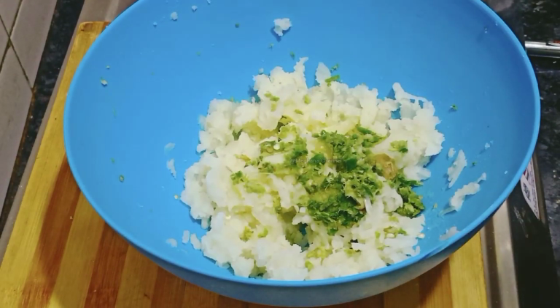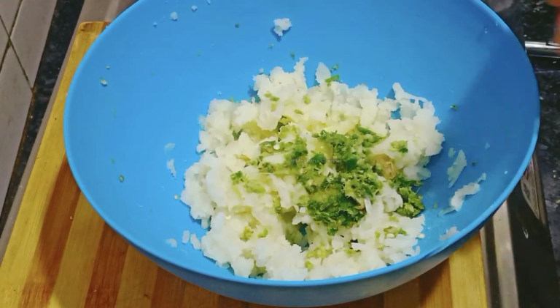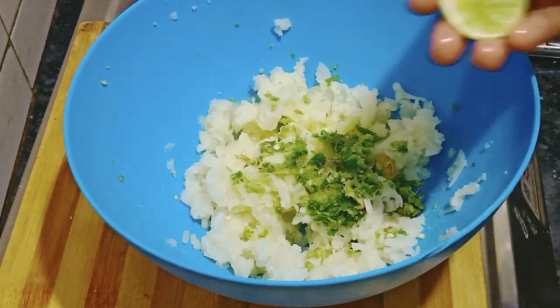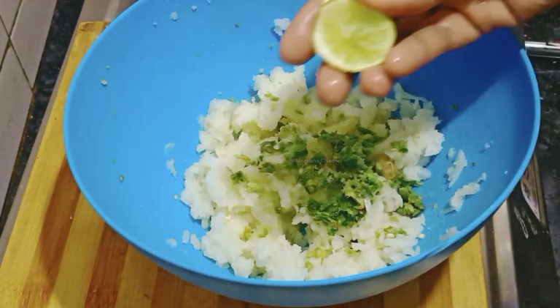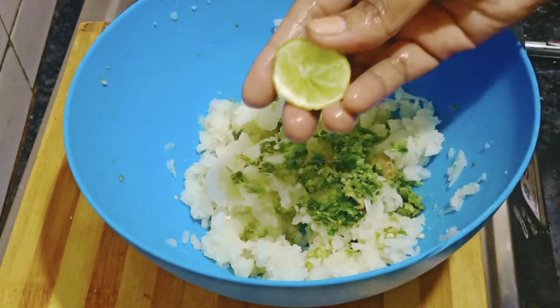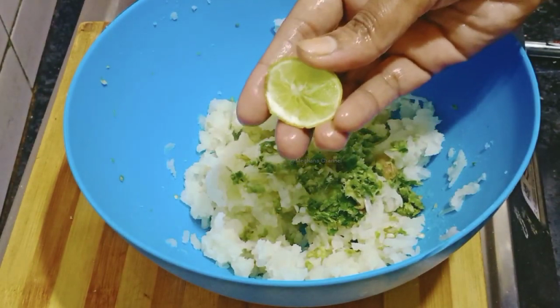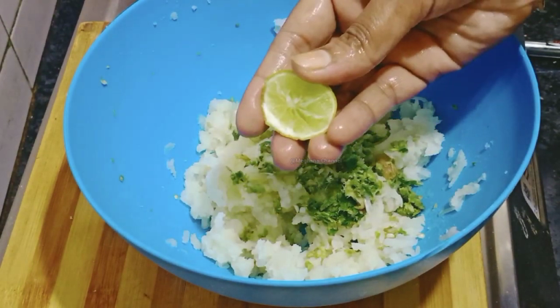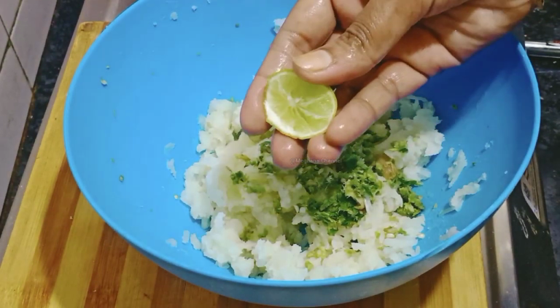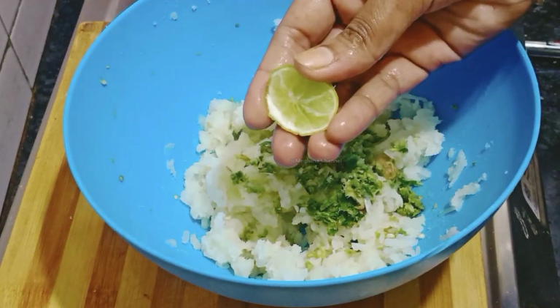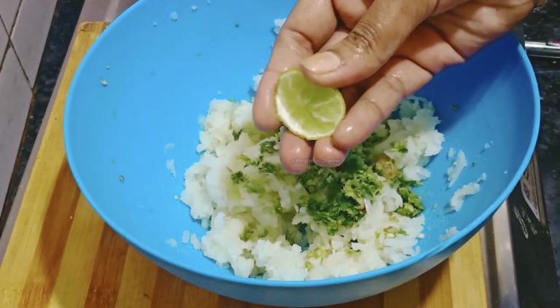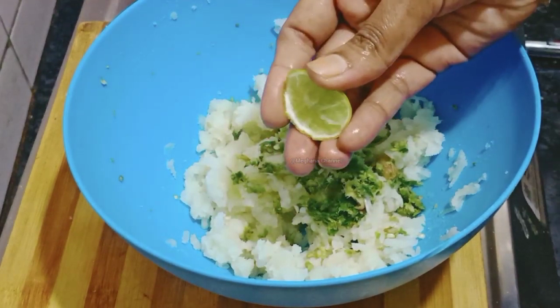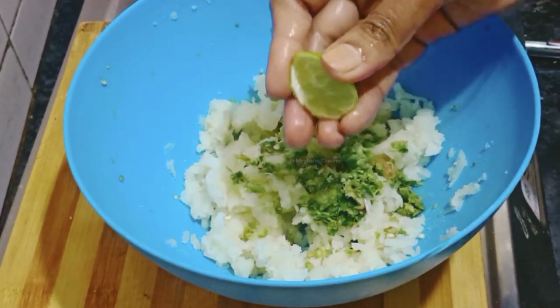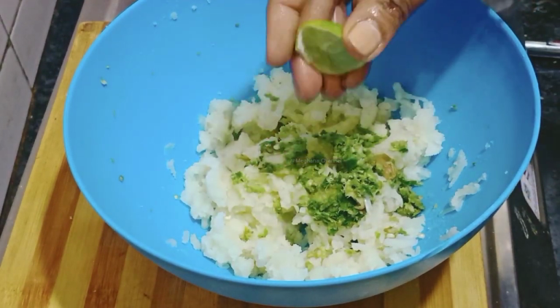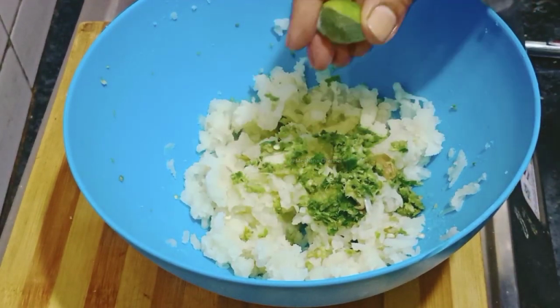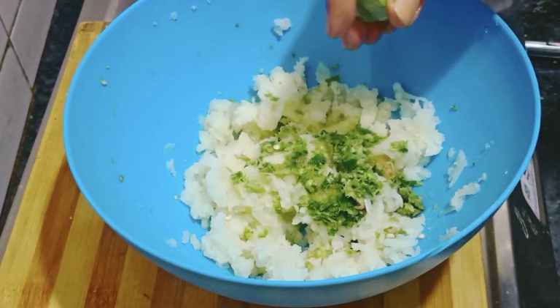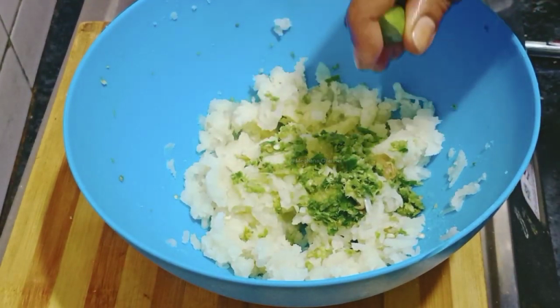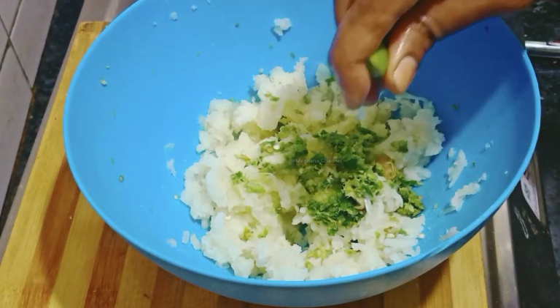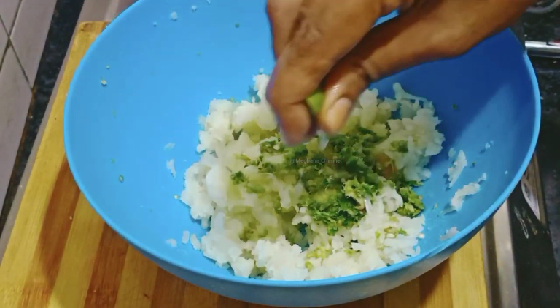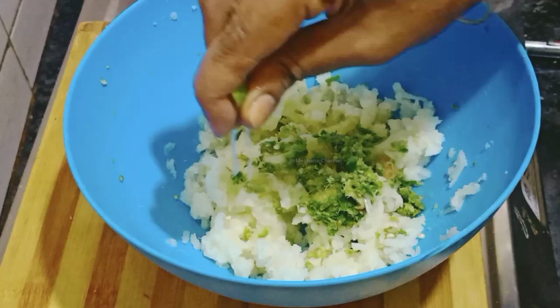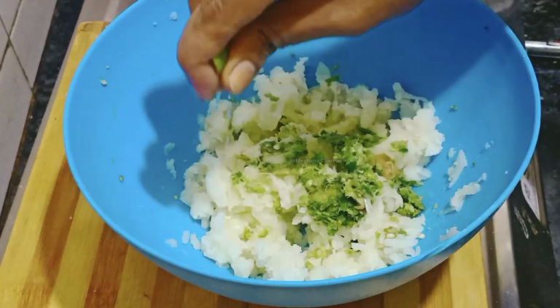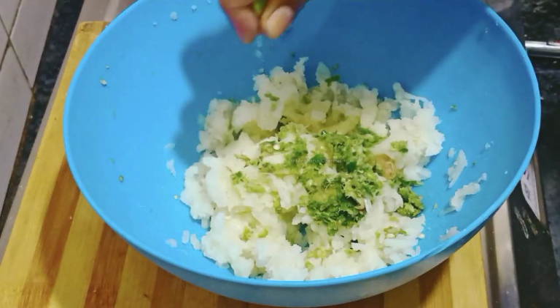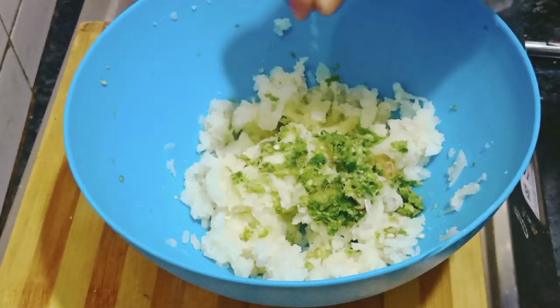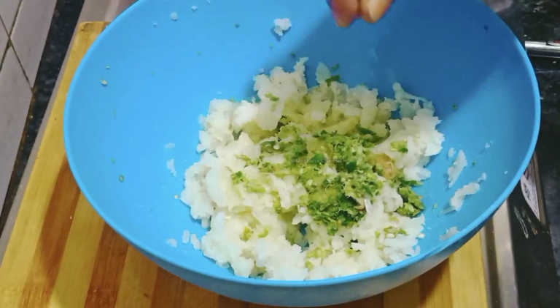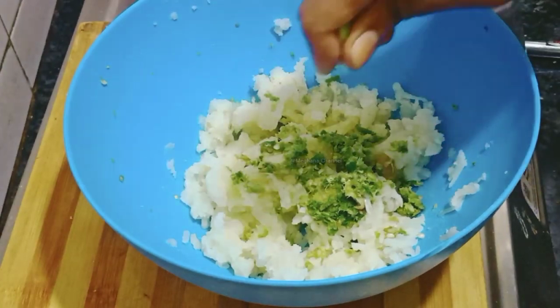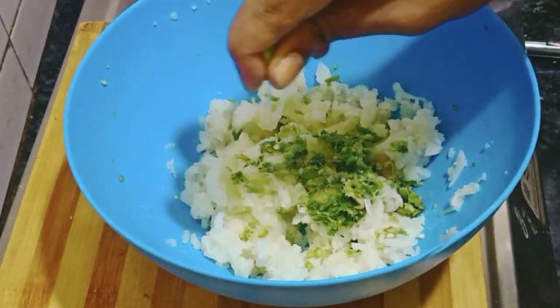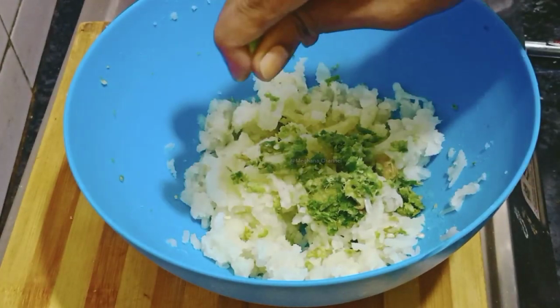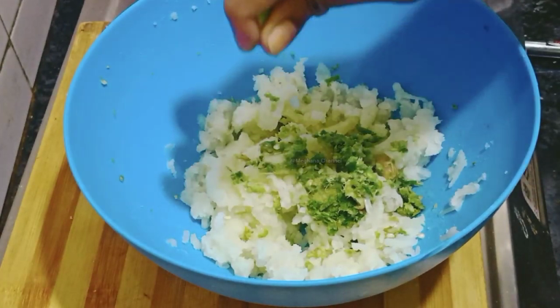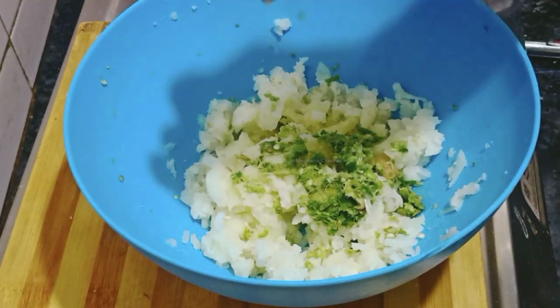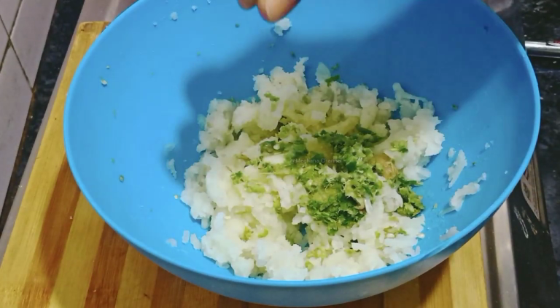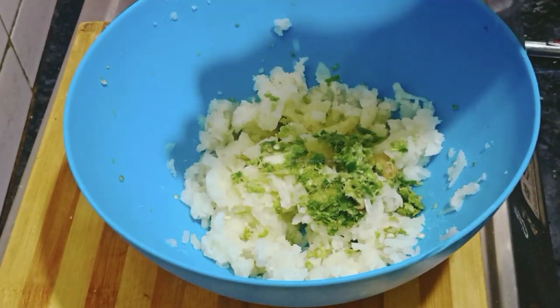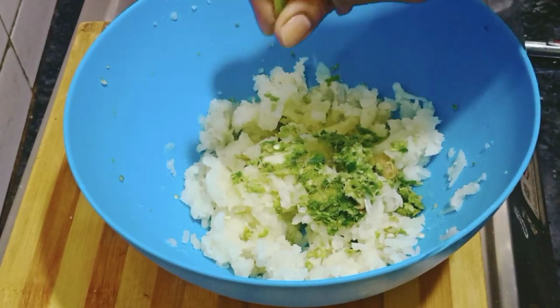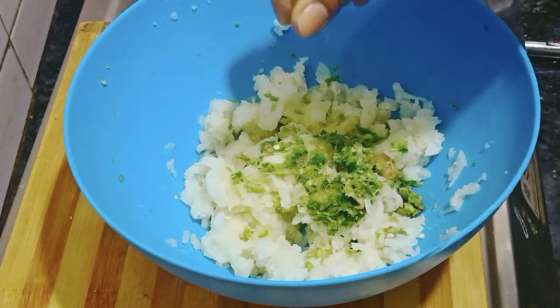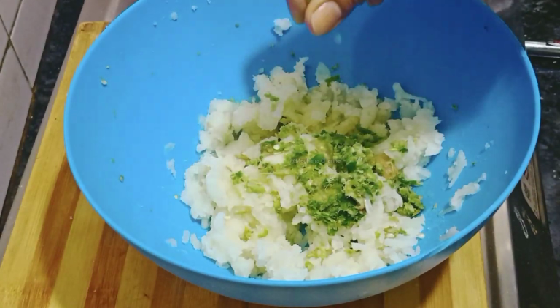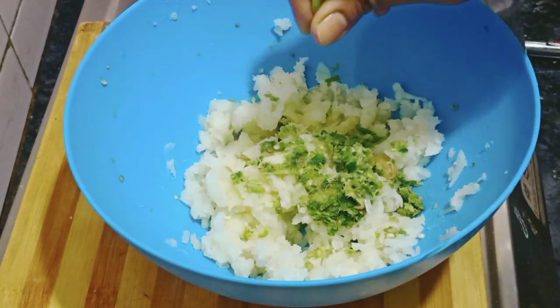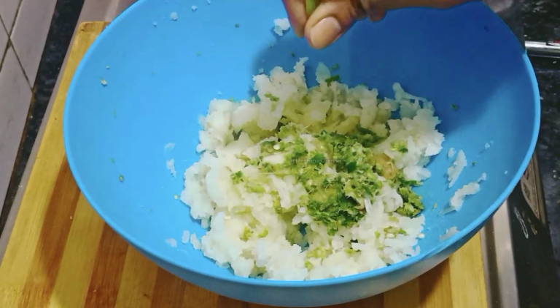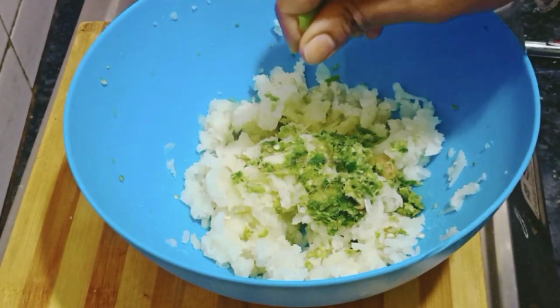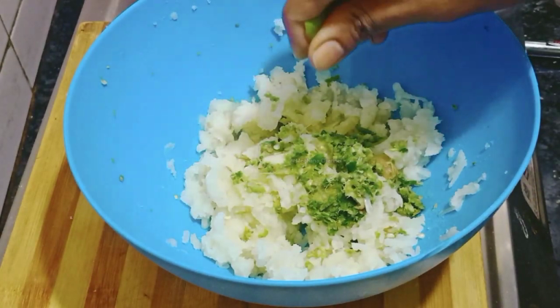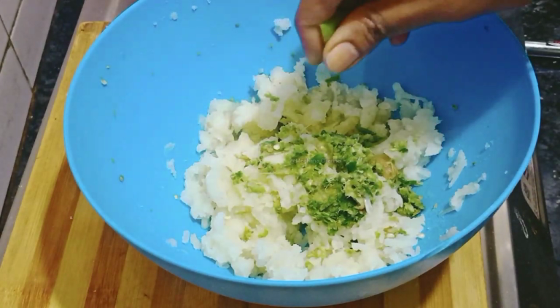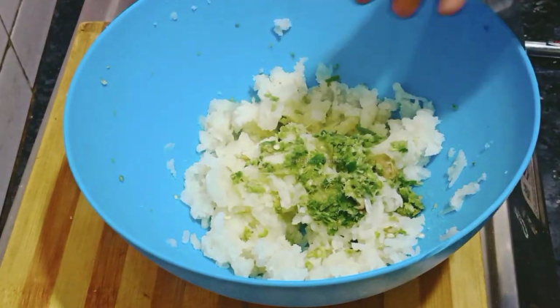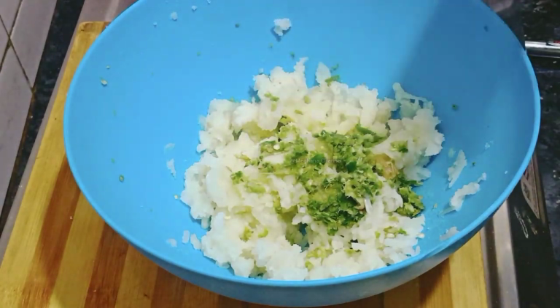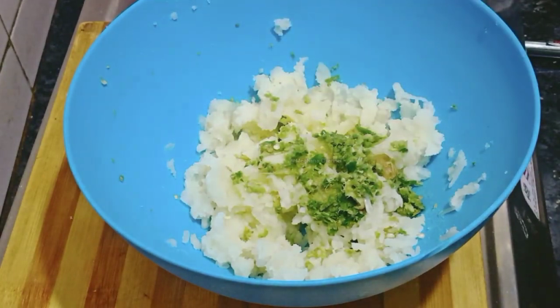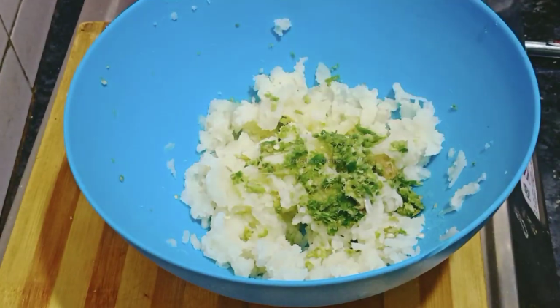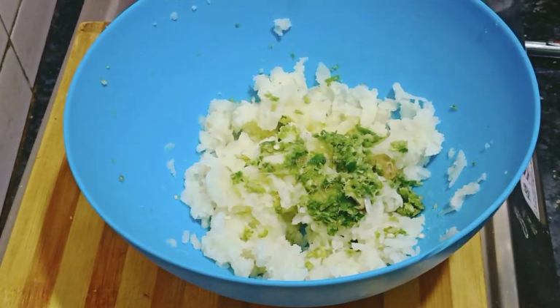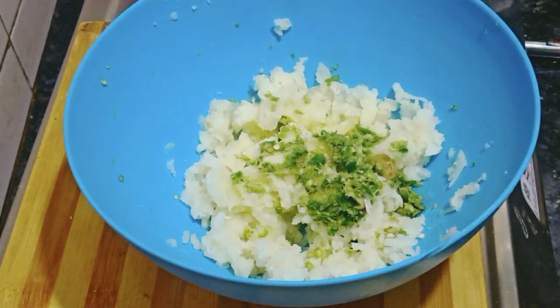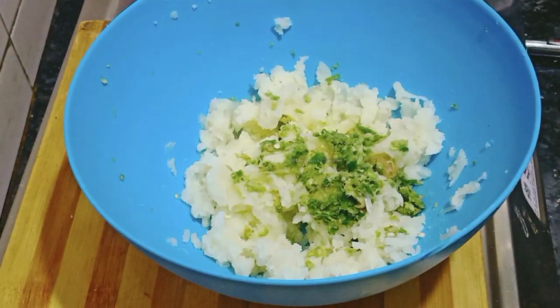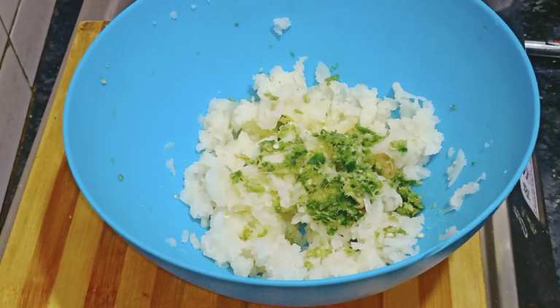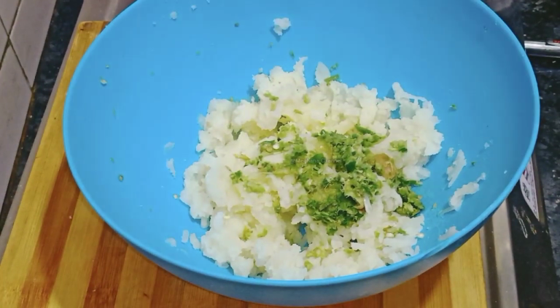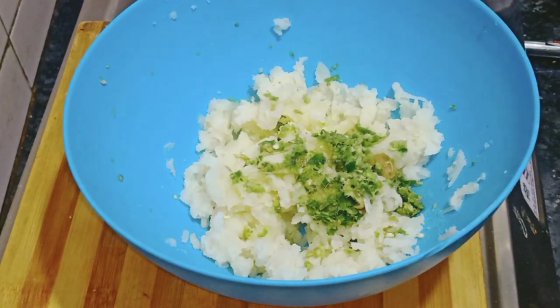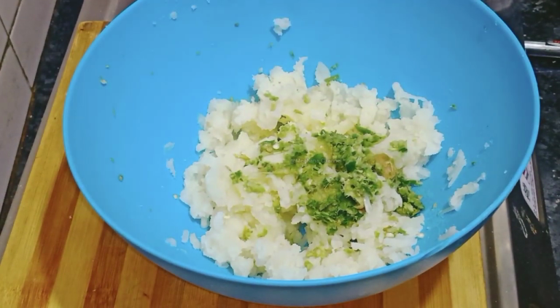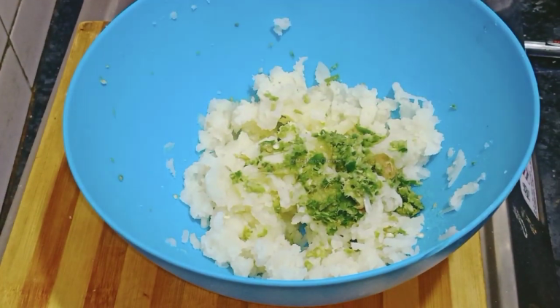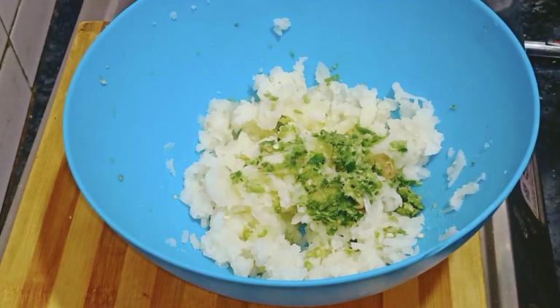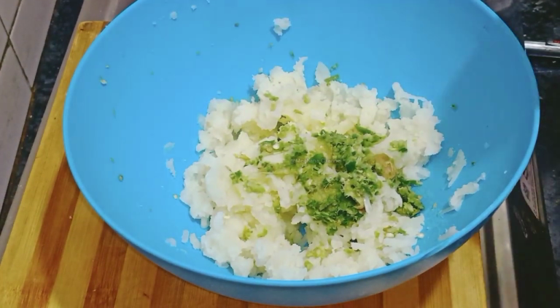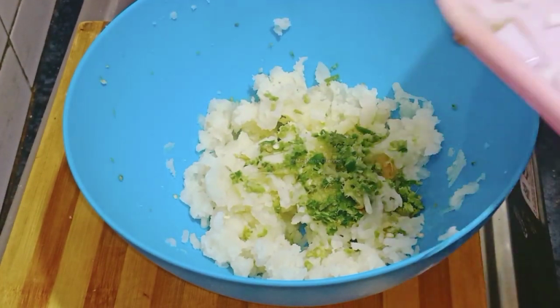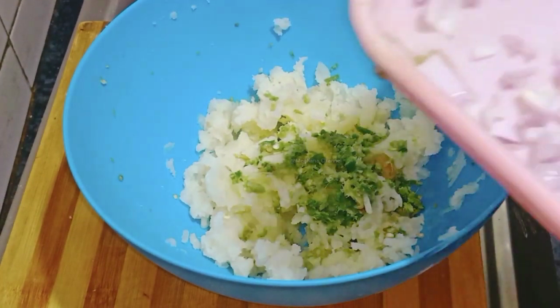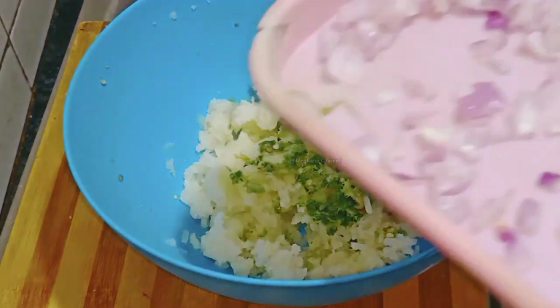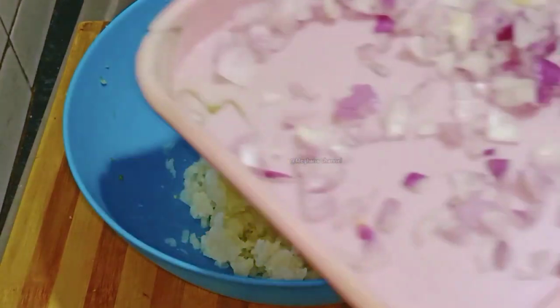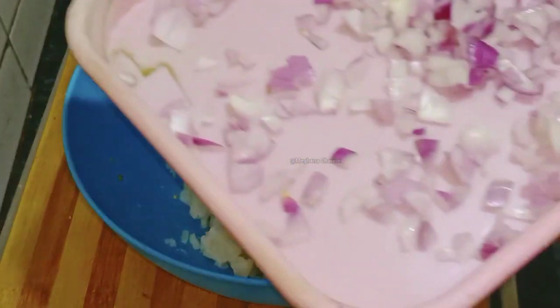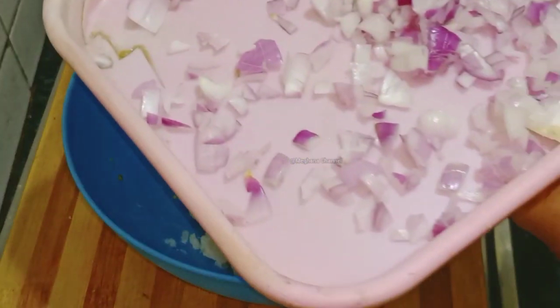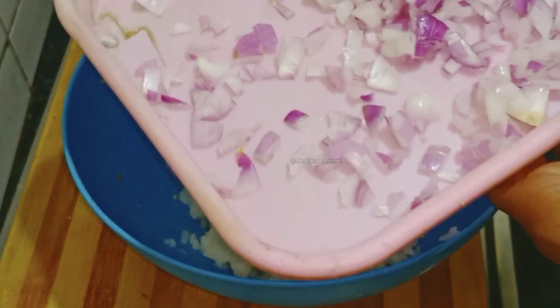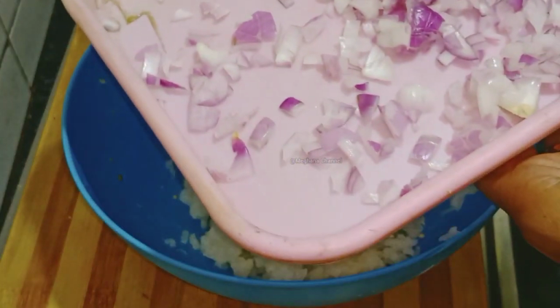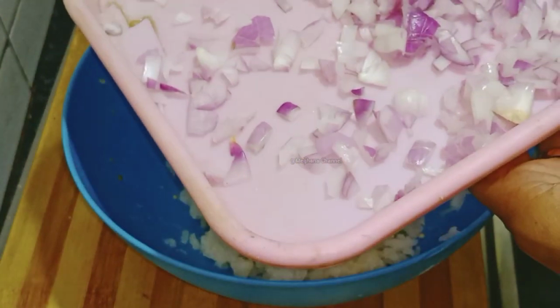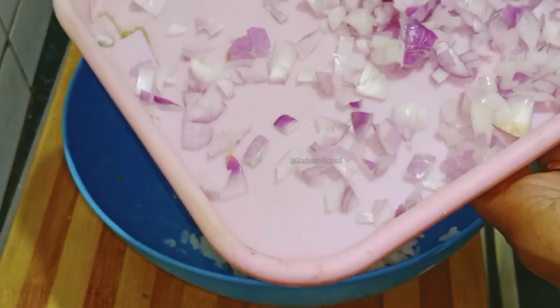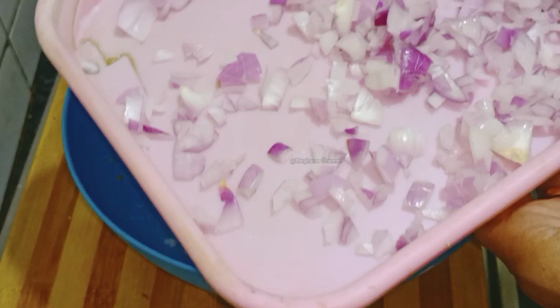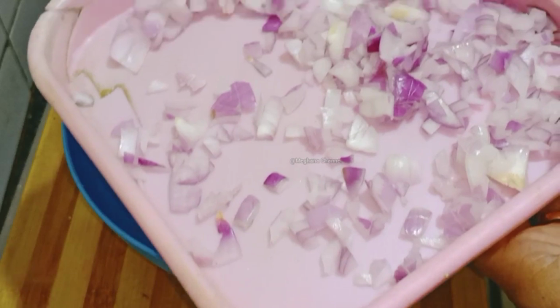If you want to make a lot of it, friends, if you want to make snacks at school, you can make a lot of it.